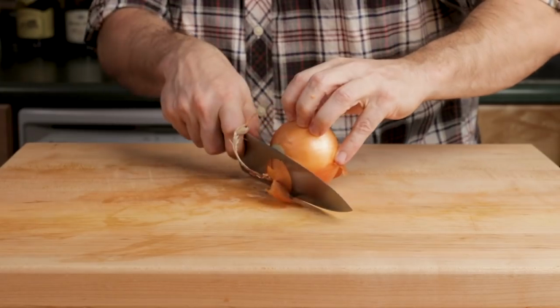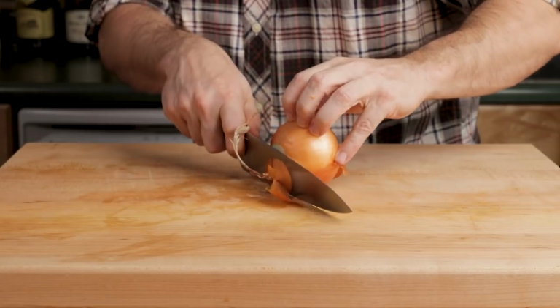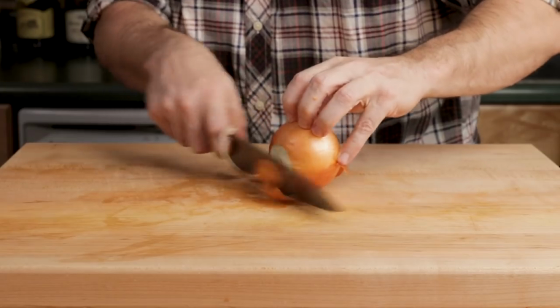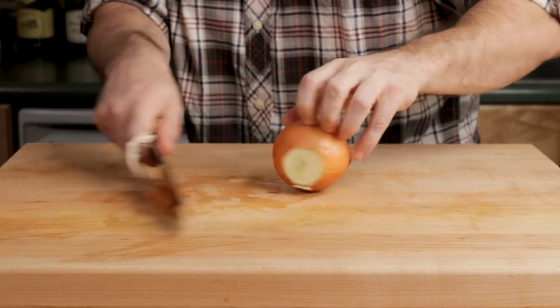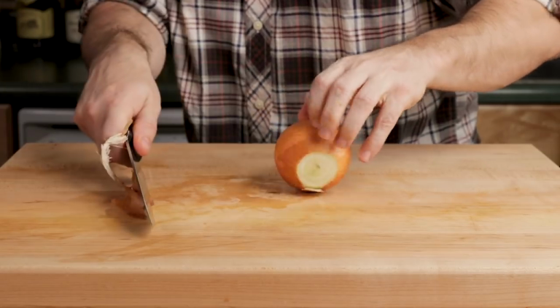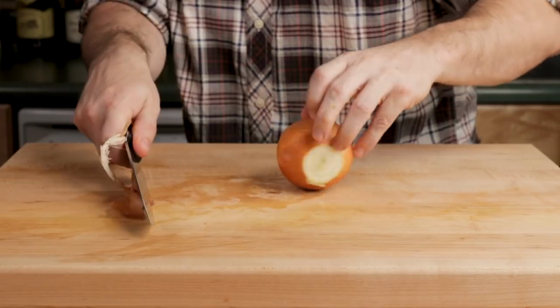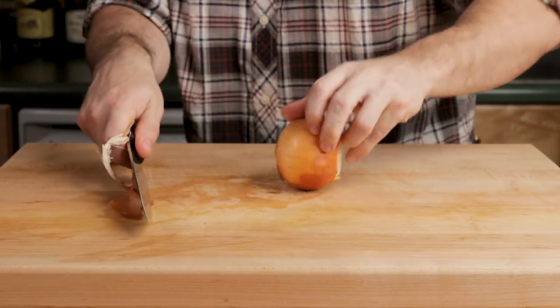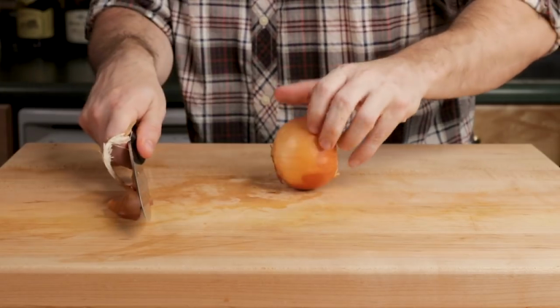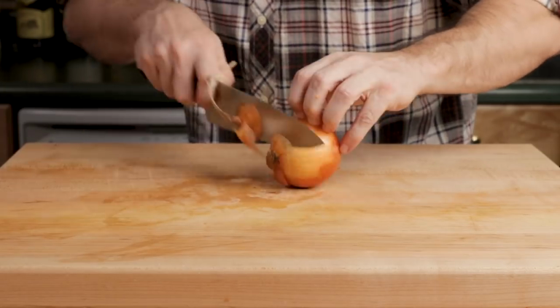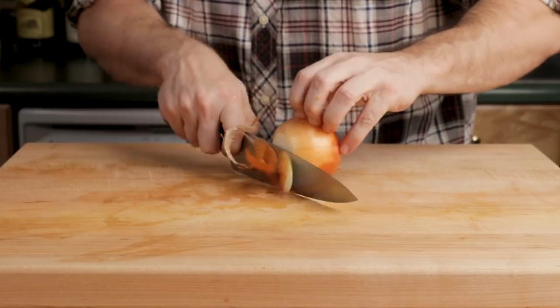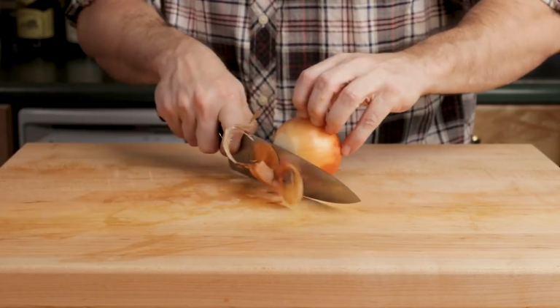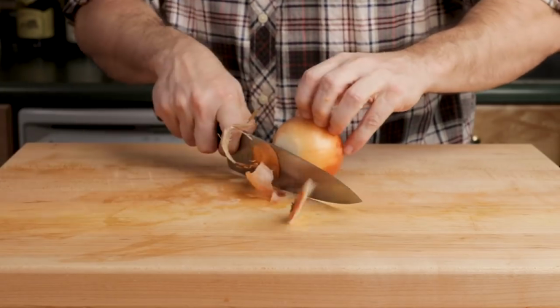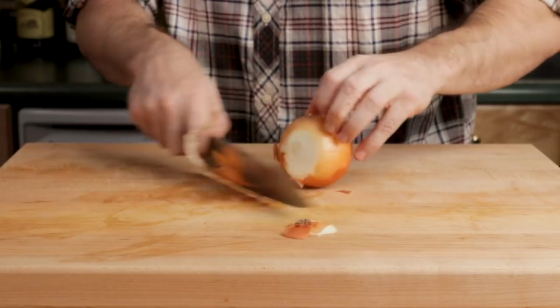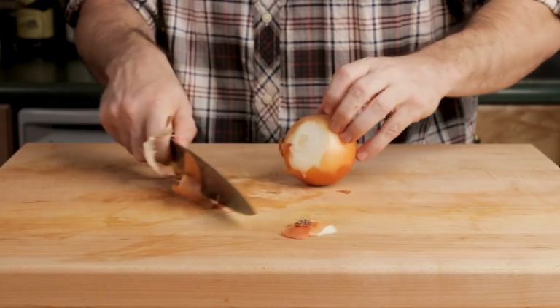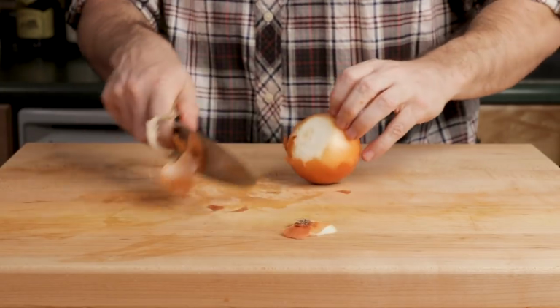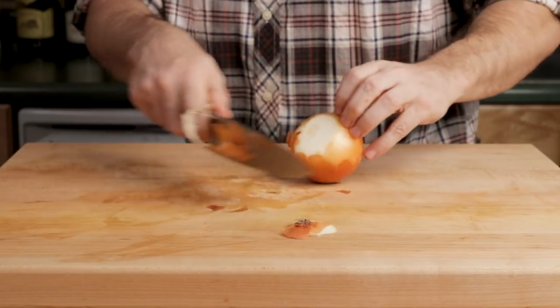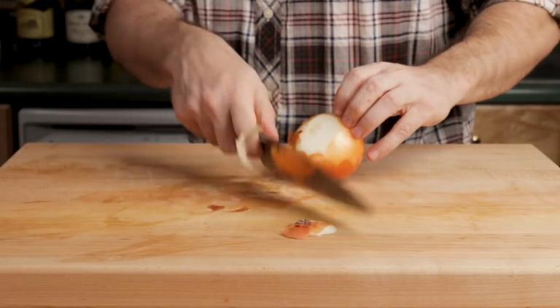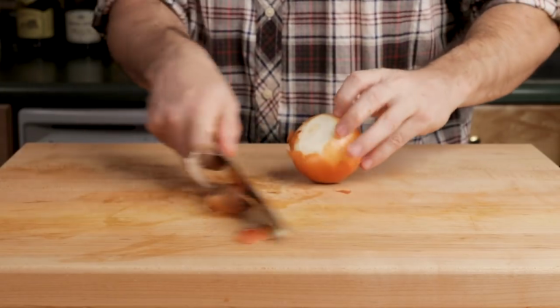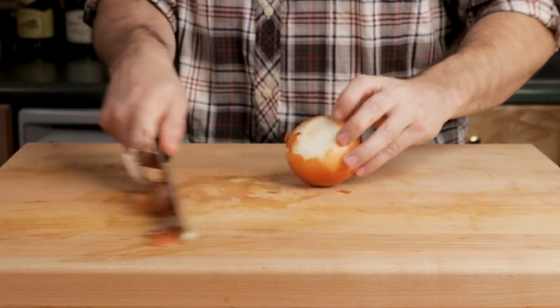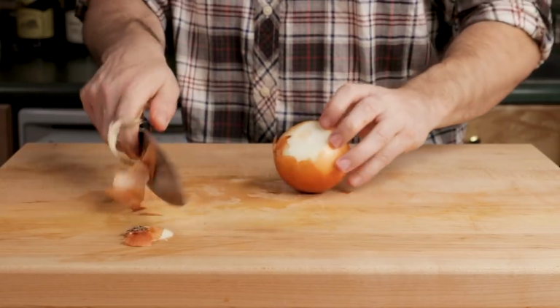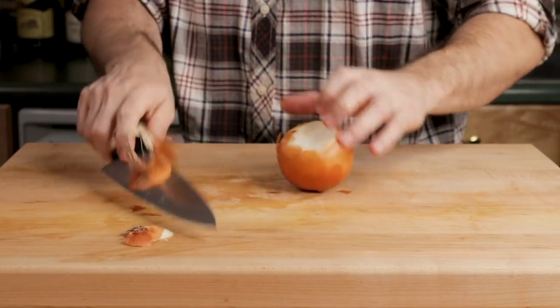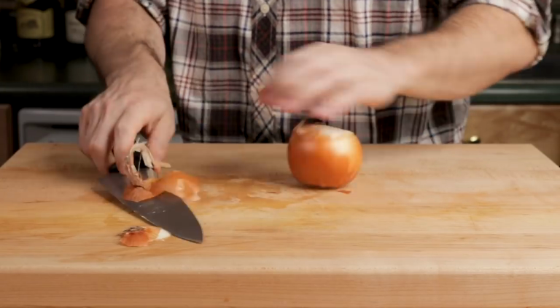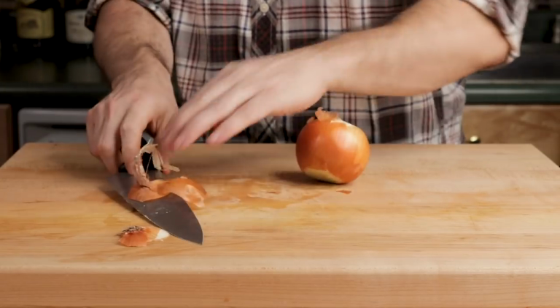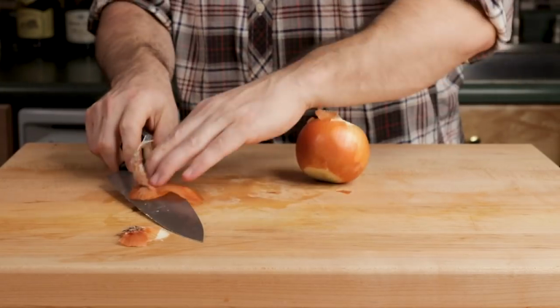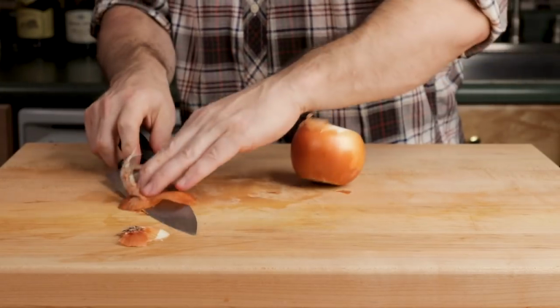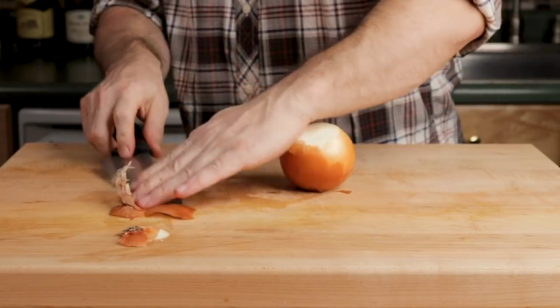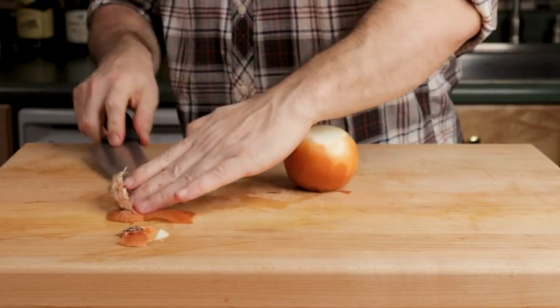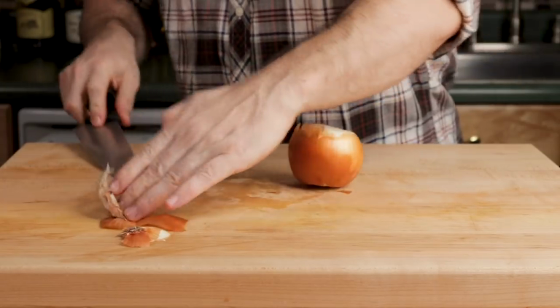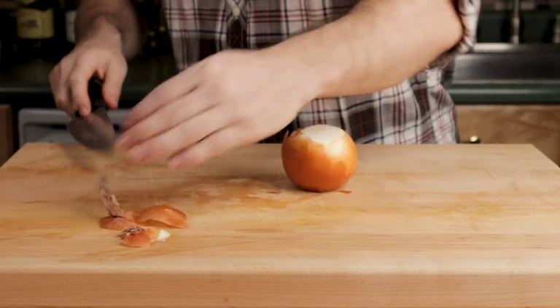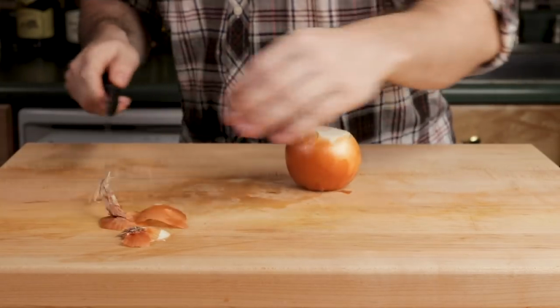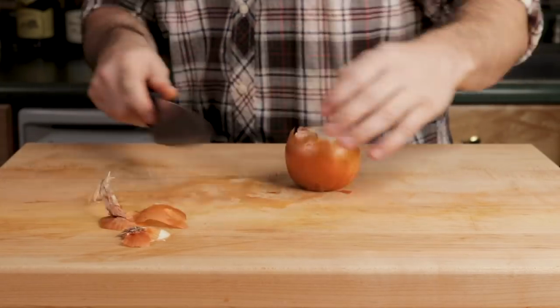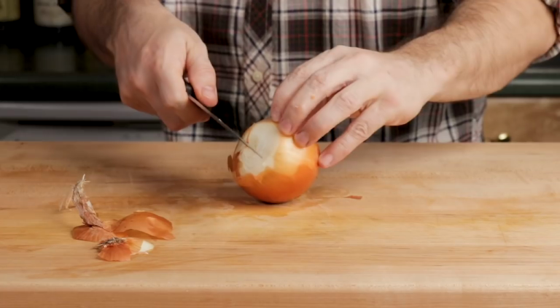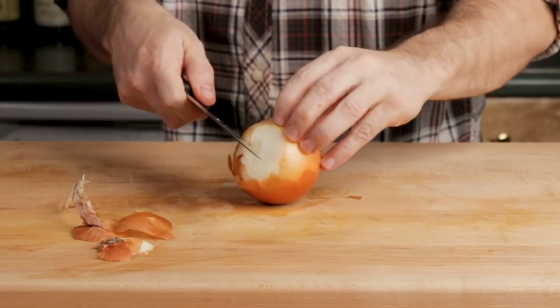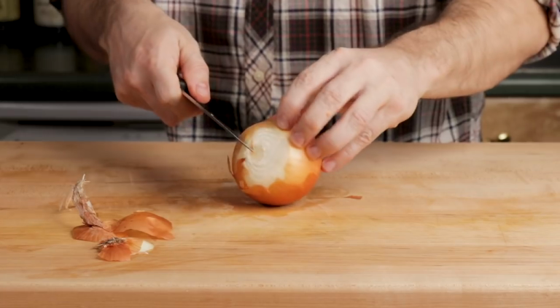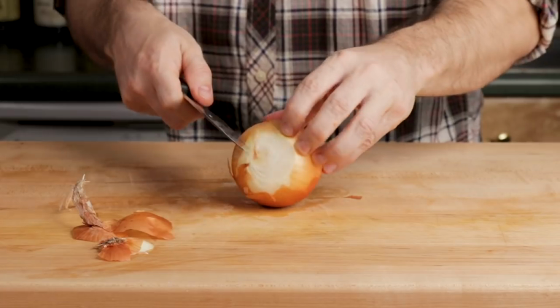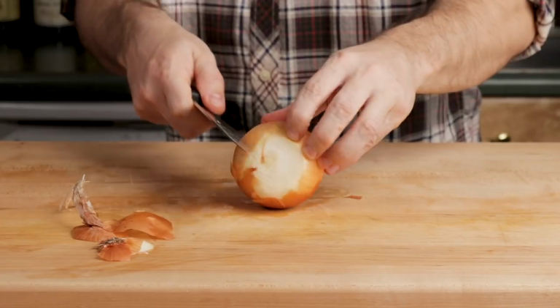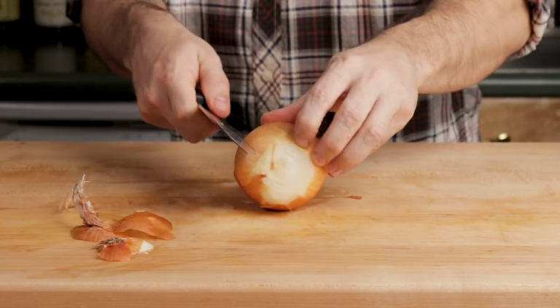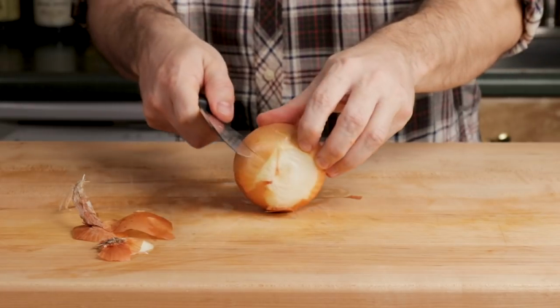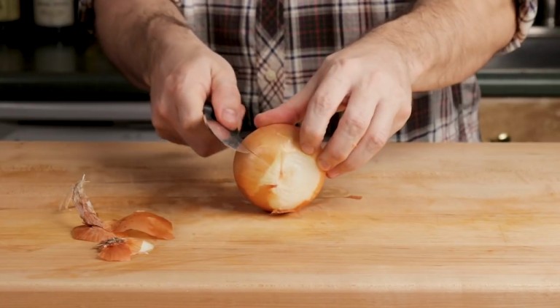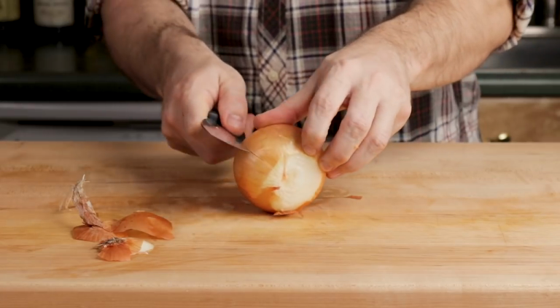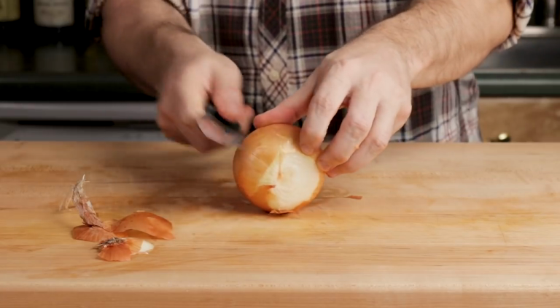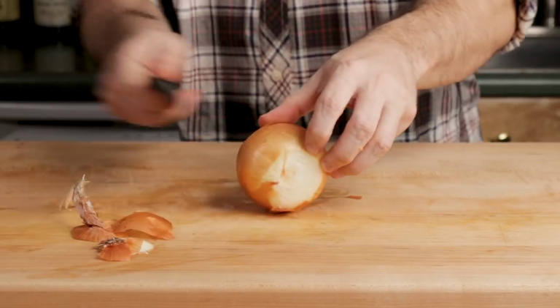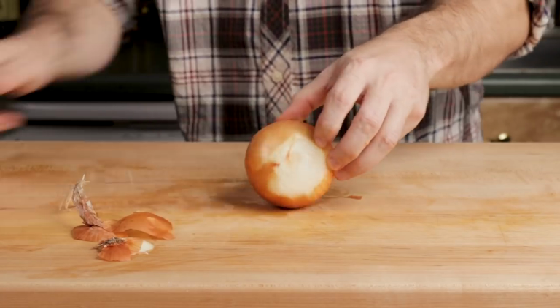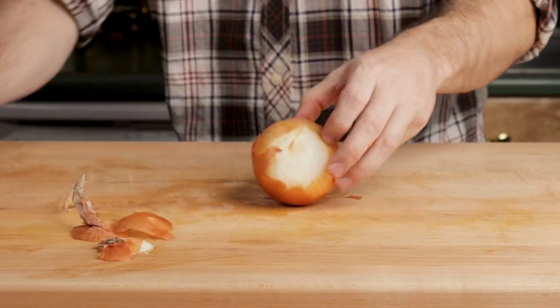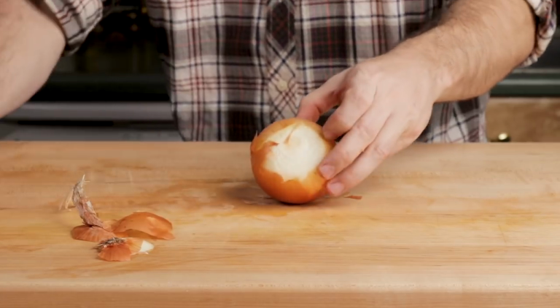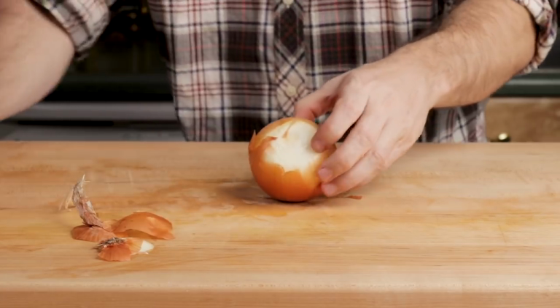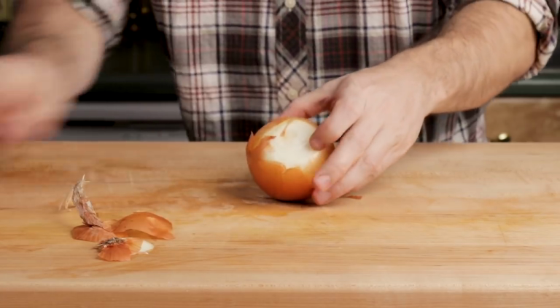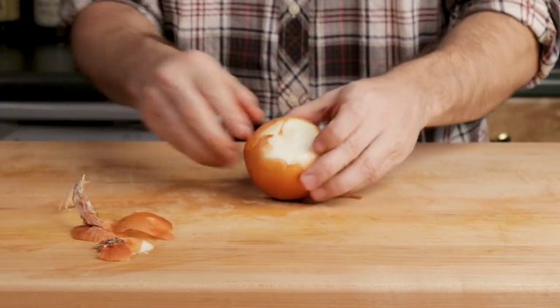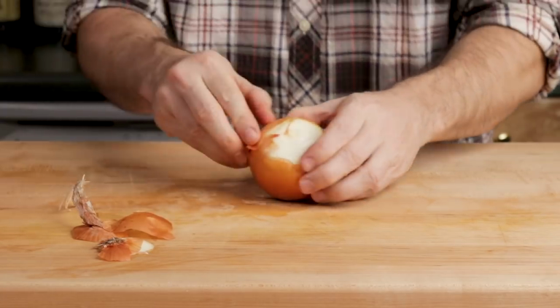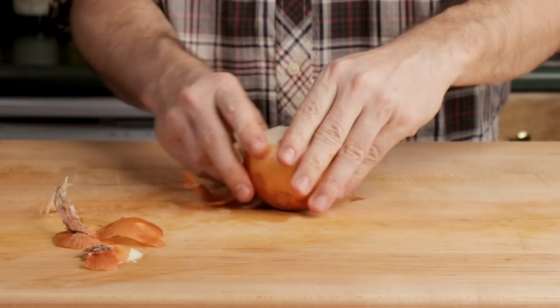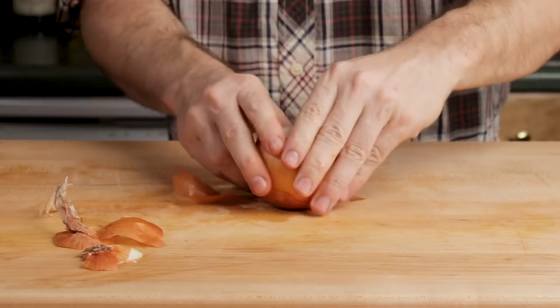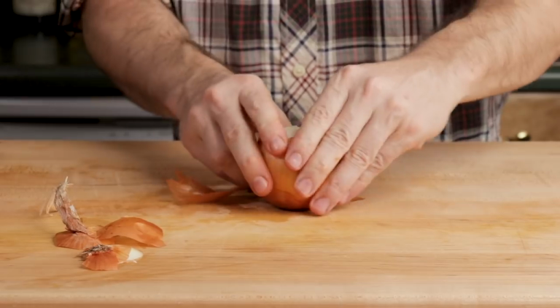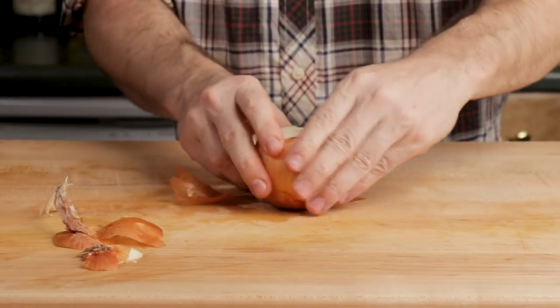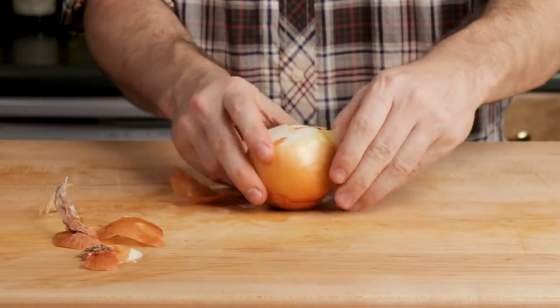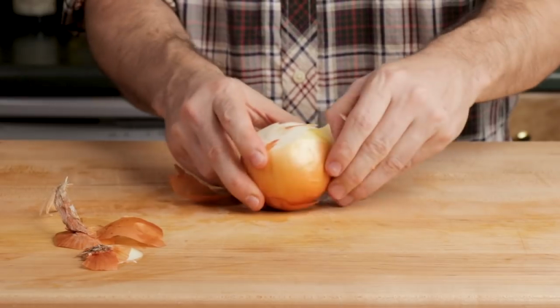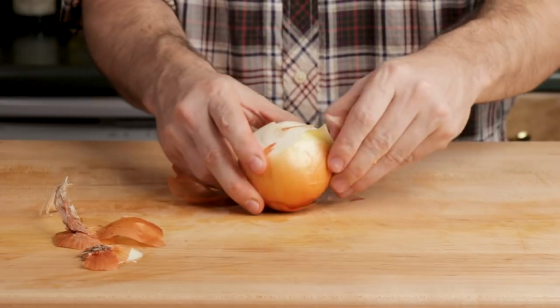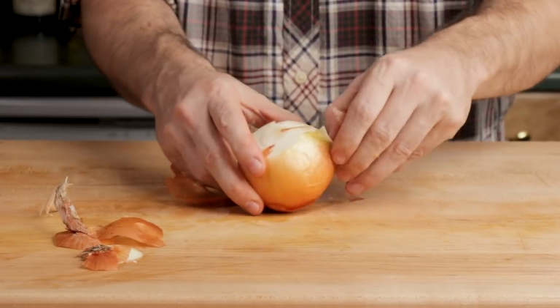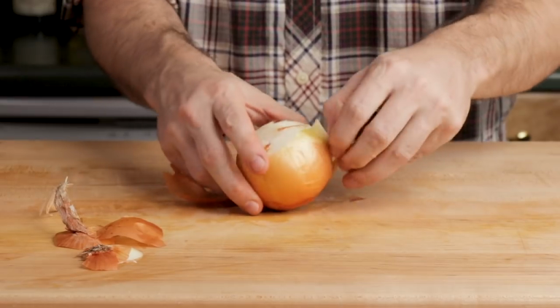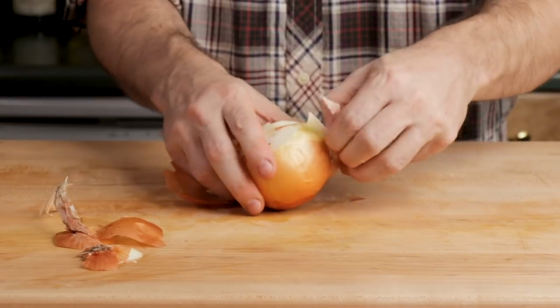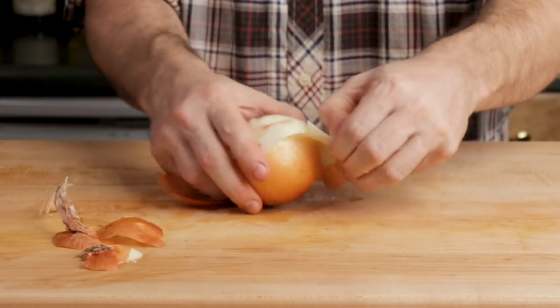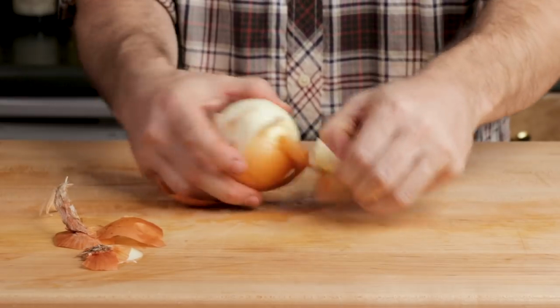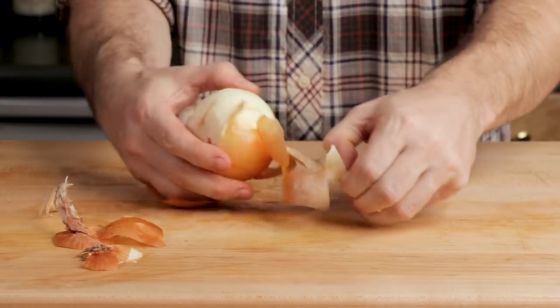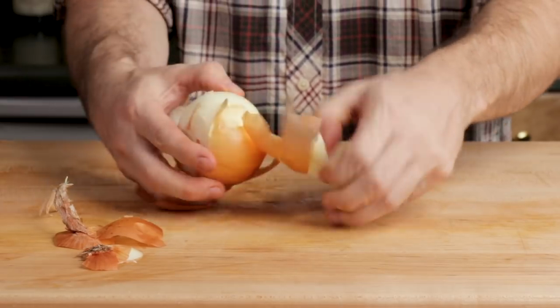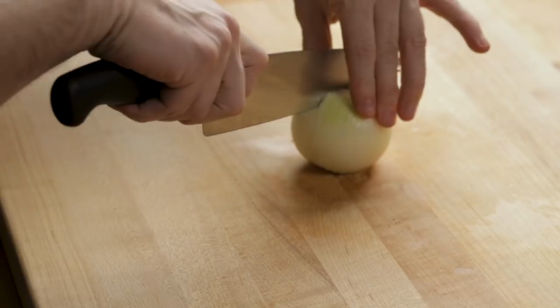Take one large onion or two medium onions and slice it. You can leave these slices pretty large.